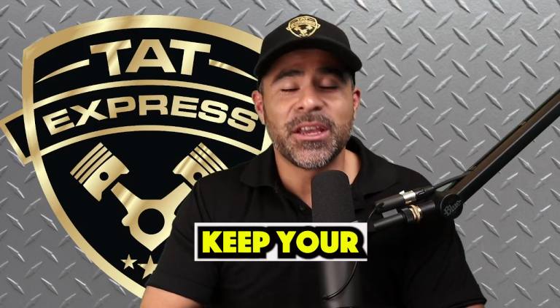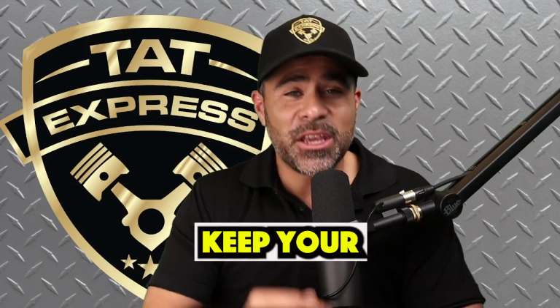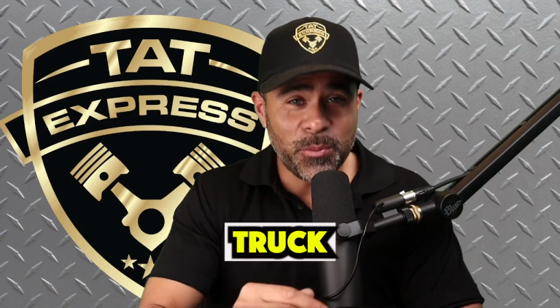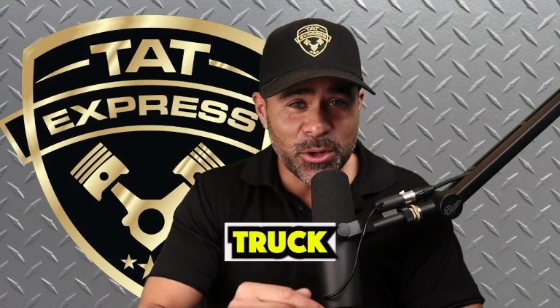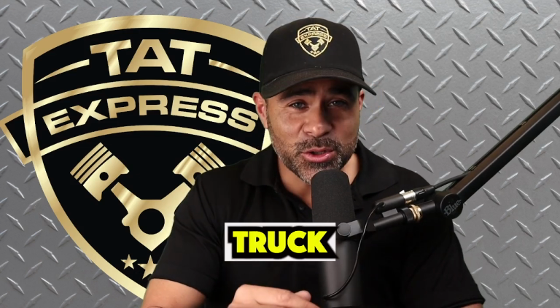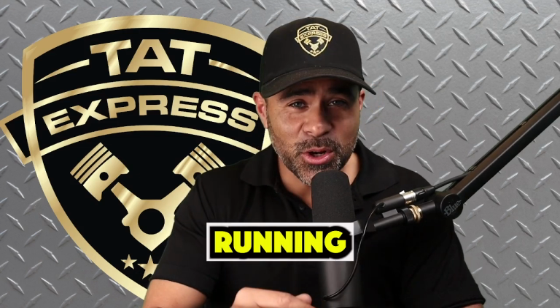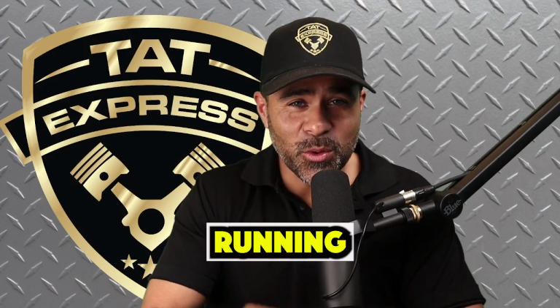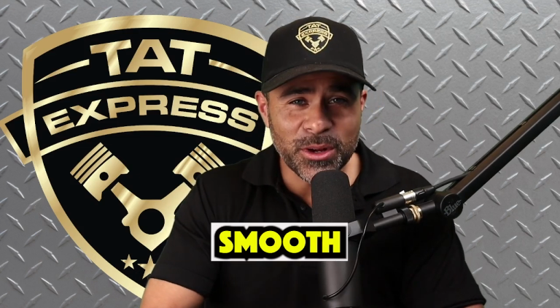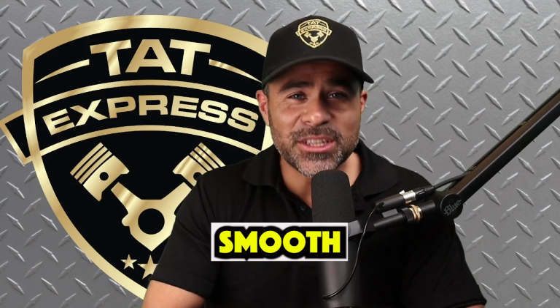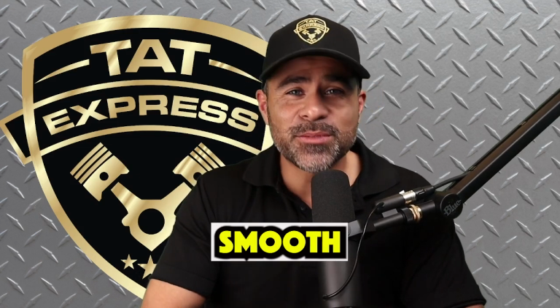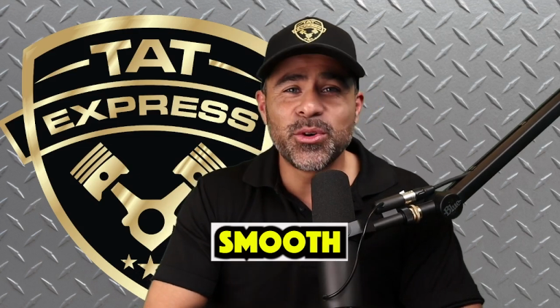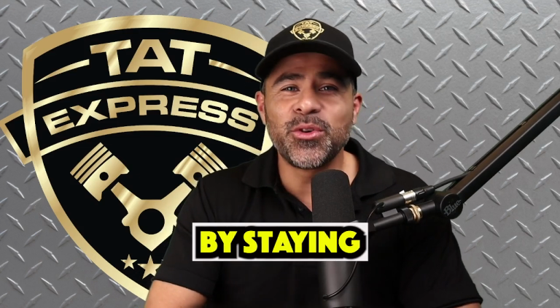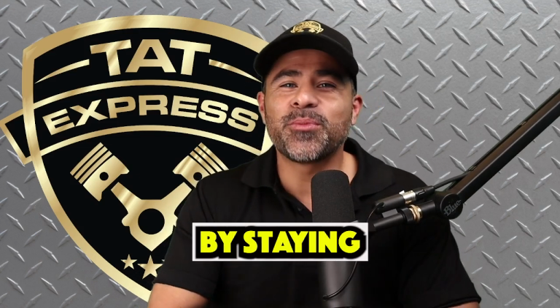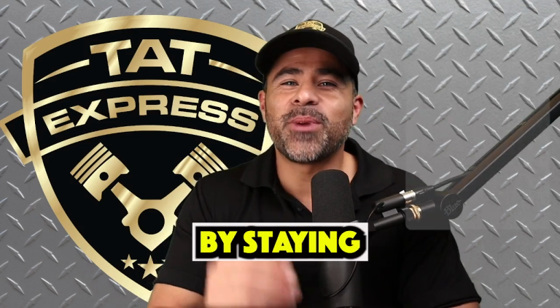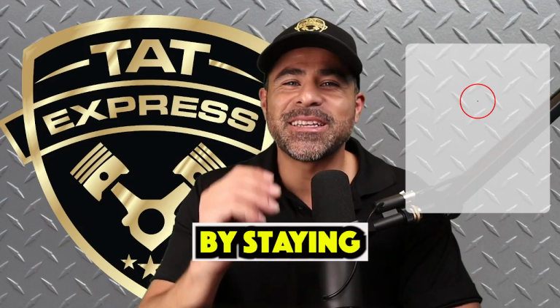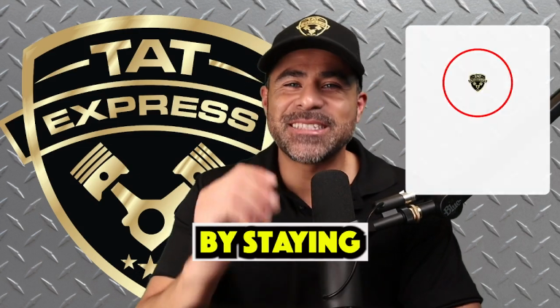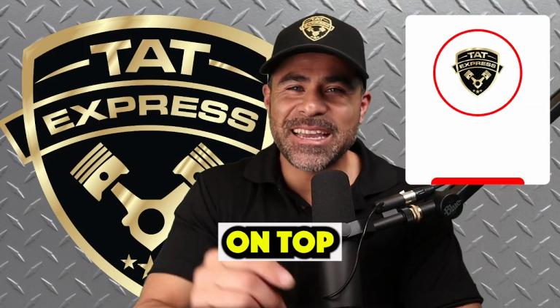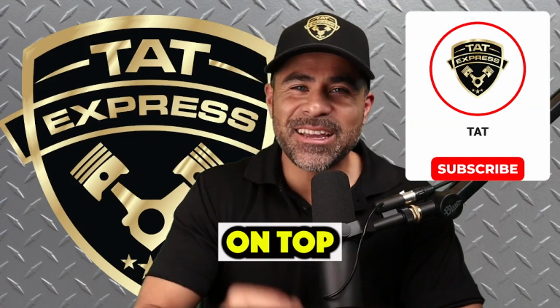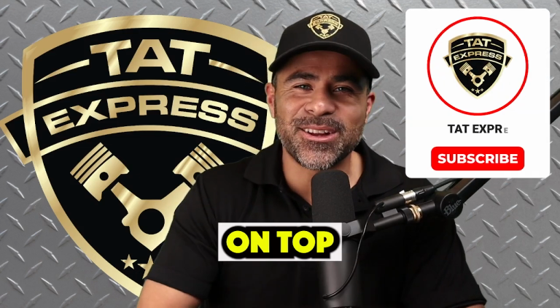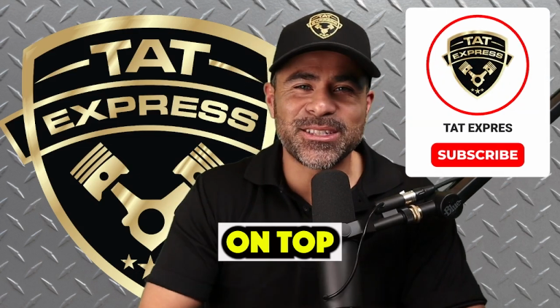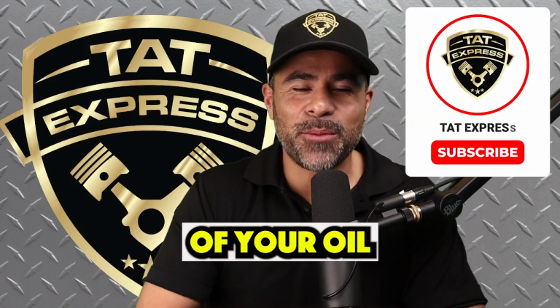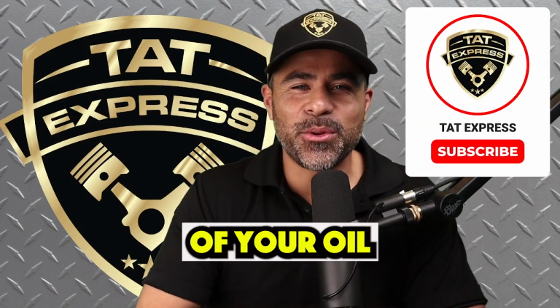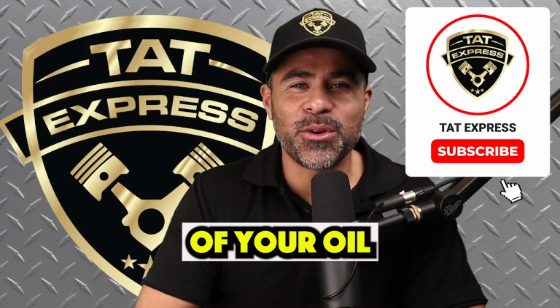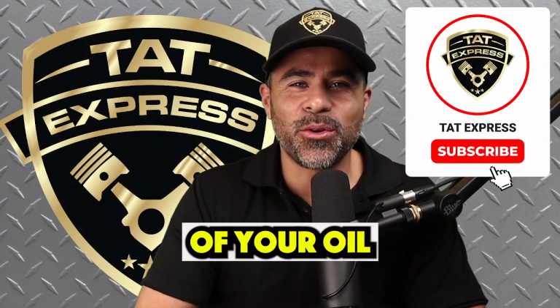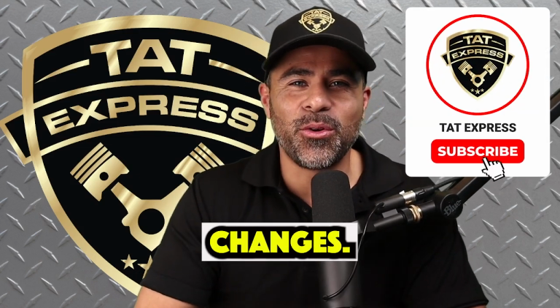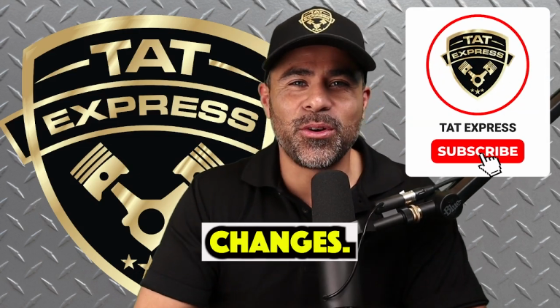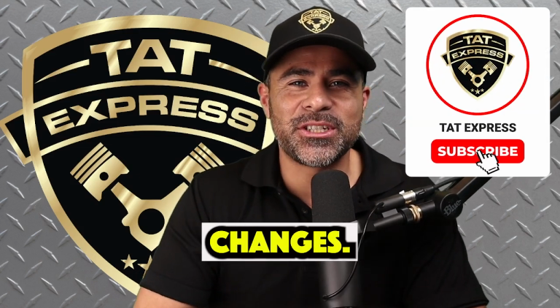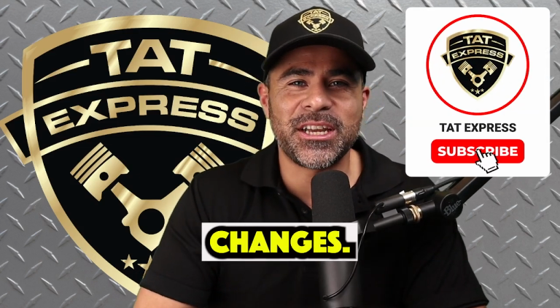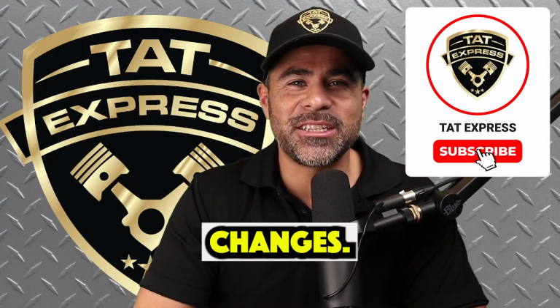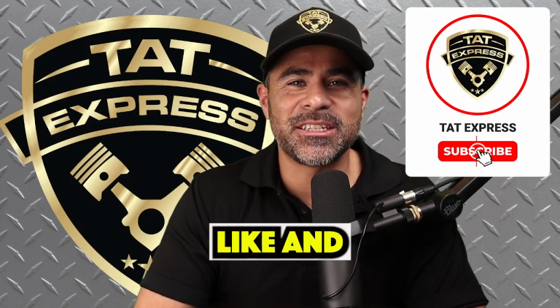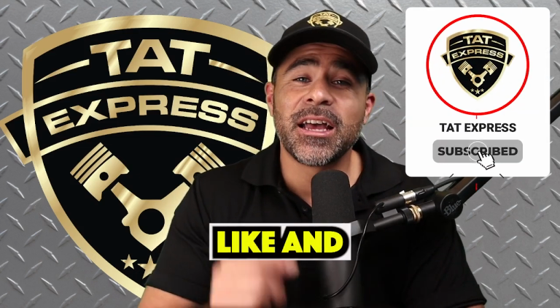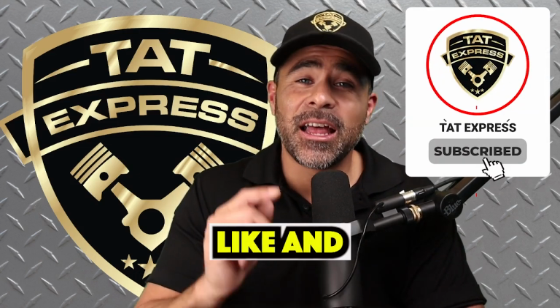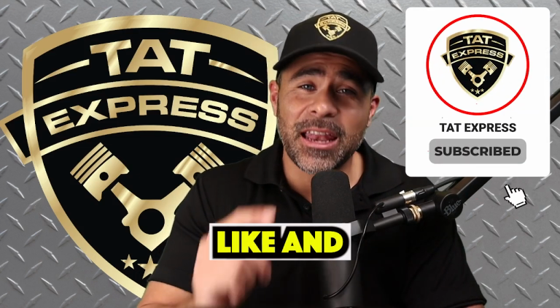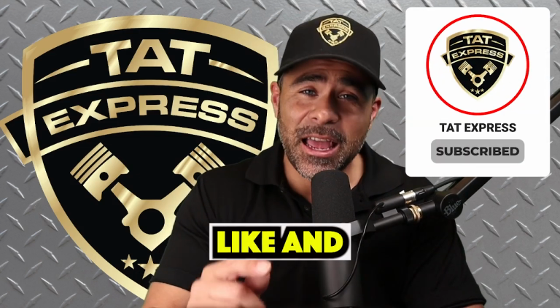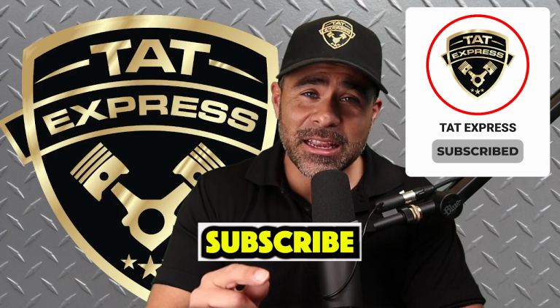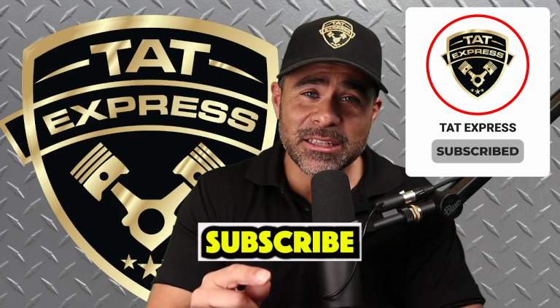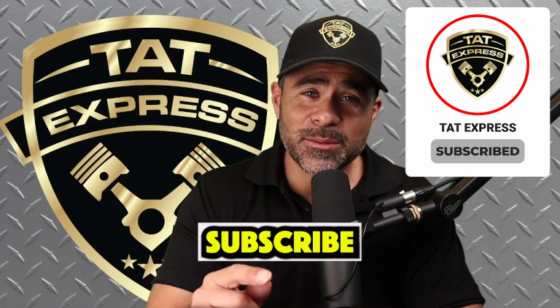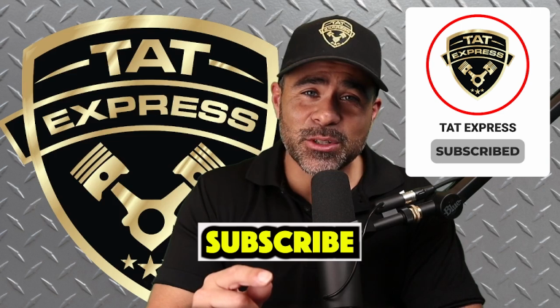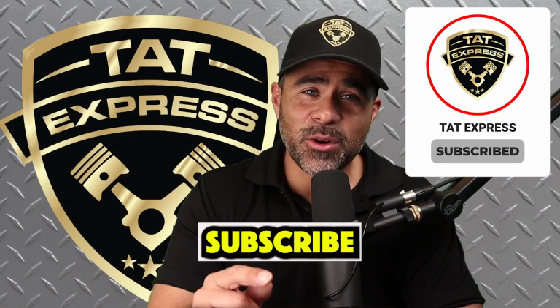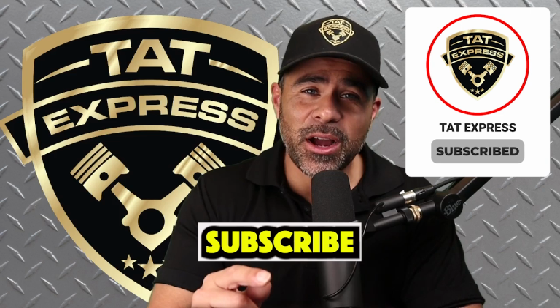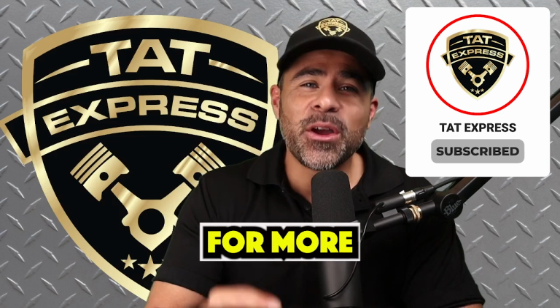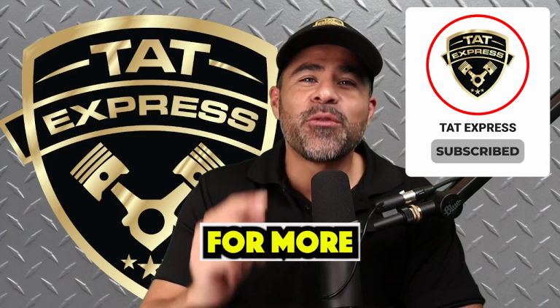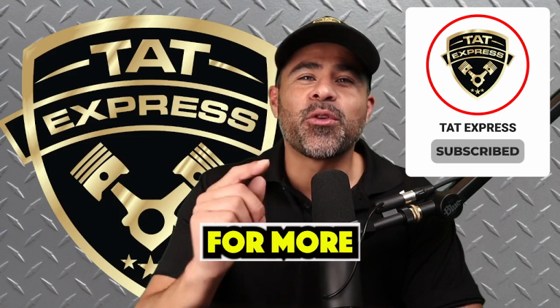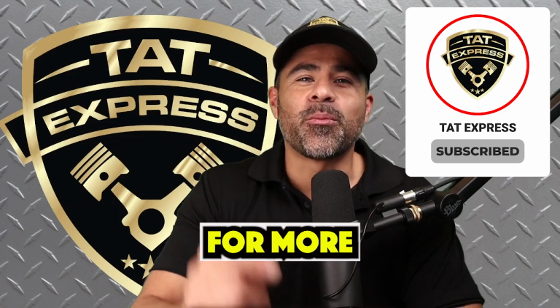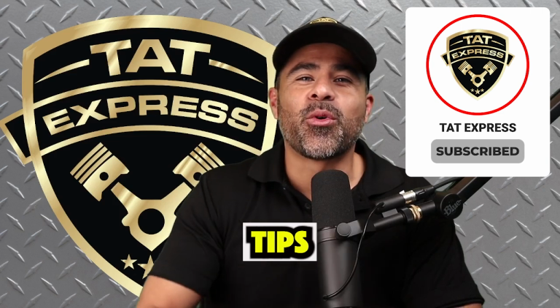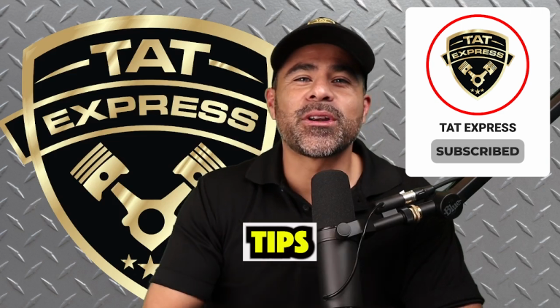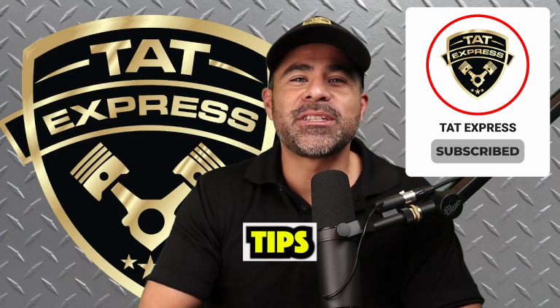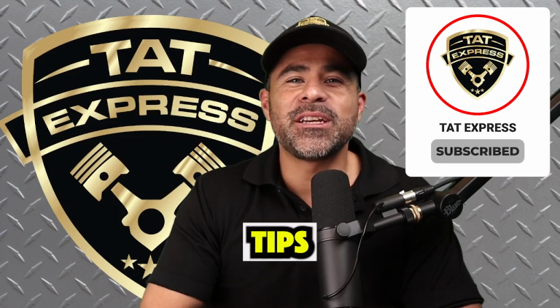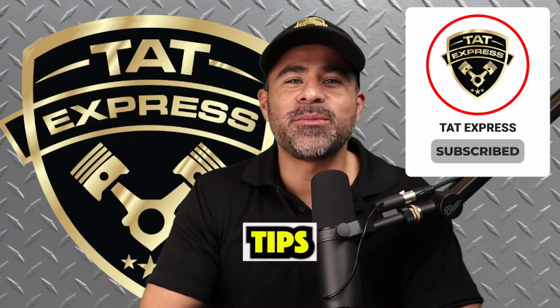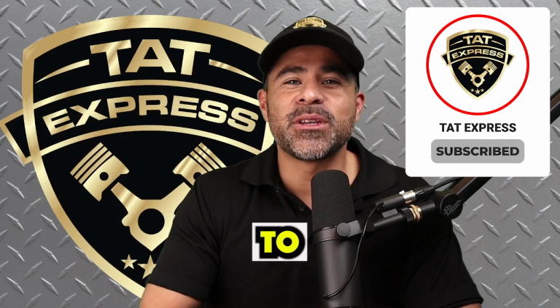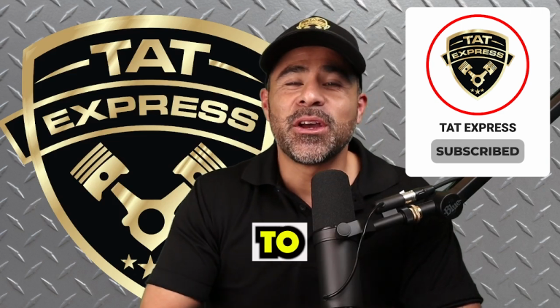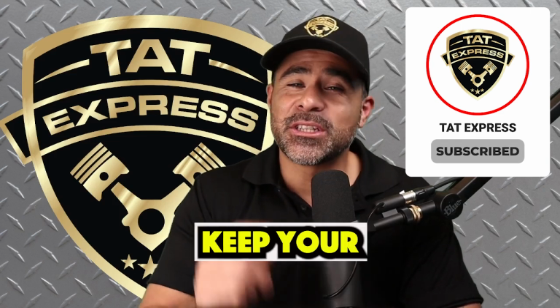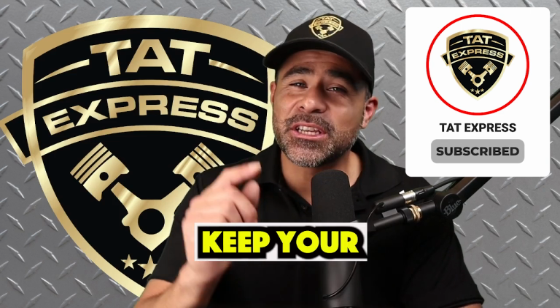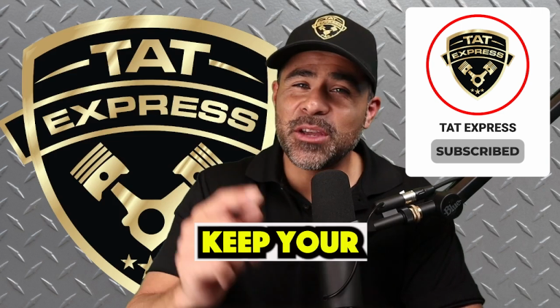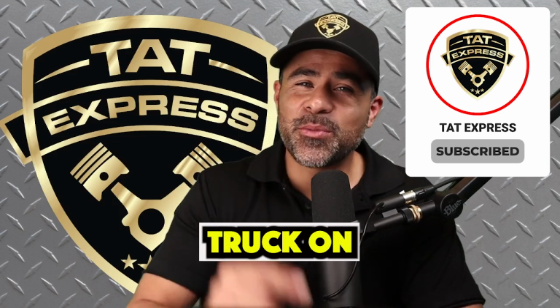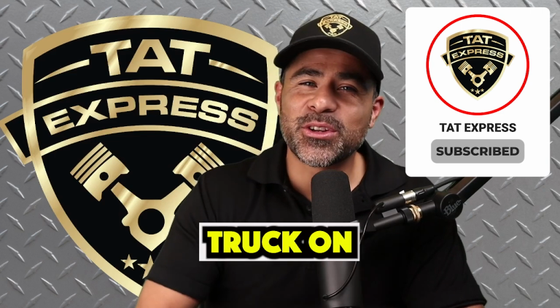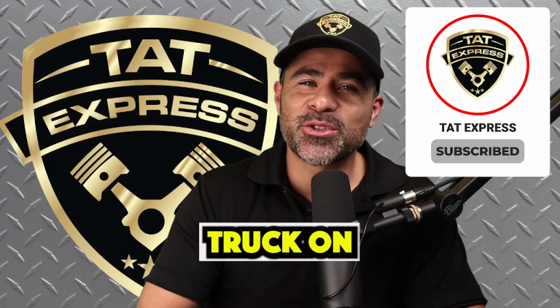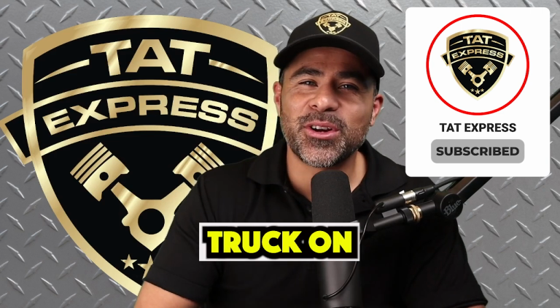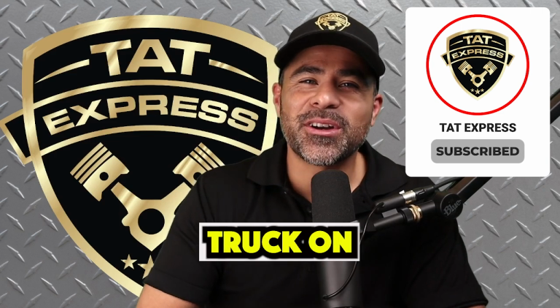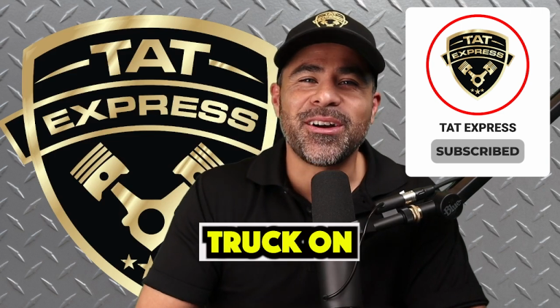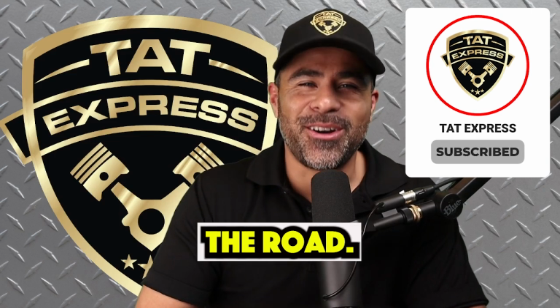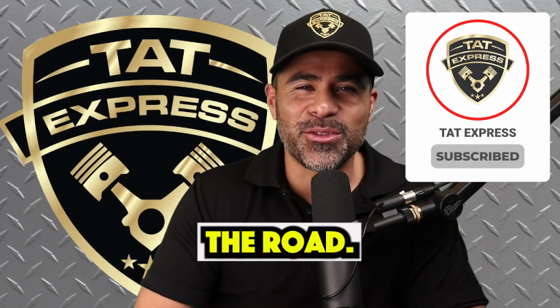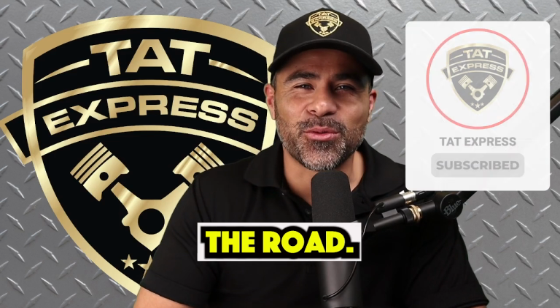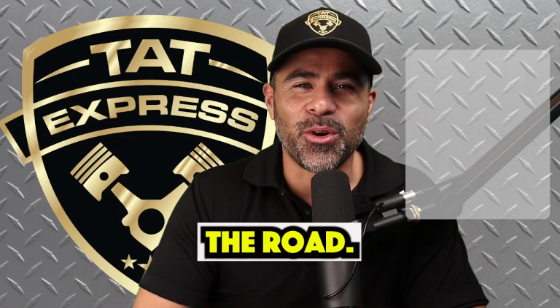Keep your truck running smooth by staying on top of your oil changes. Like and subscribe for more tips to keep your truck on the road.